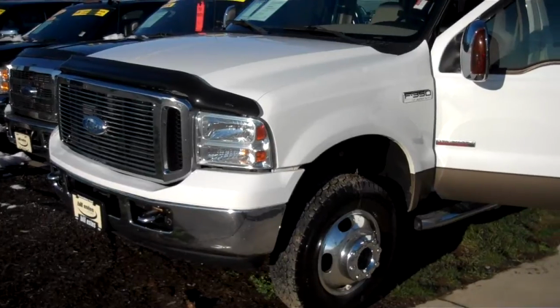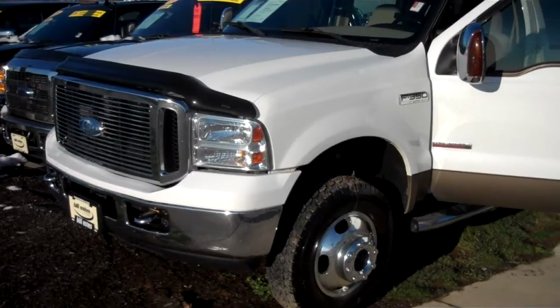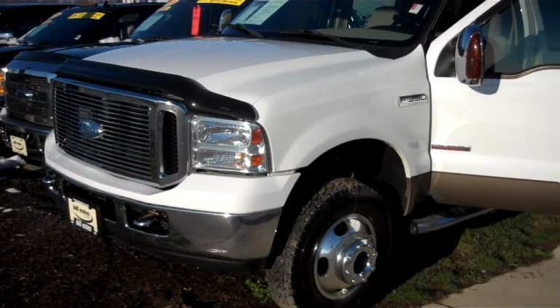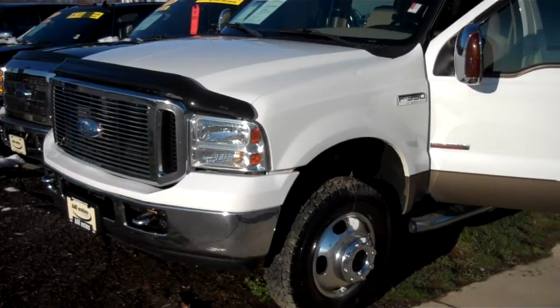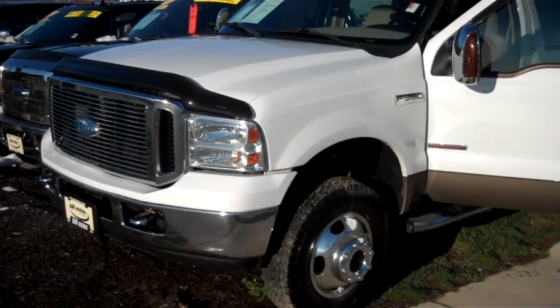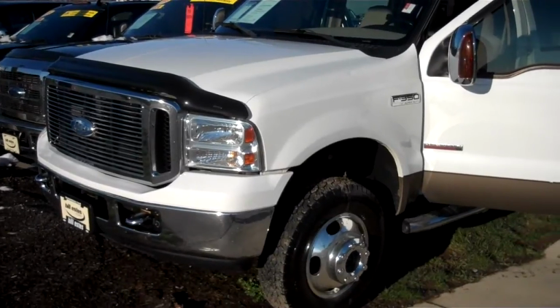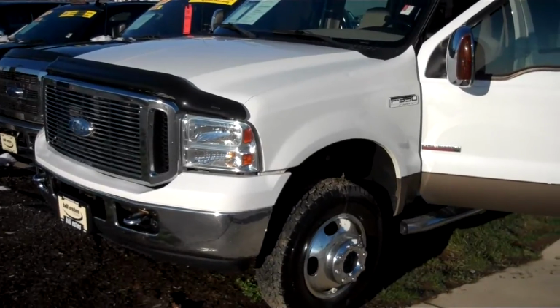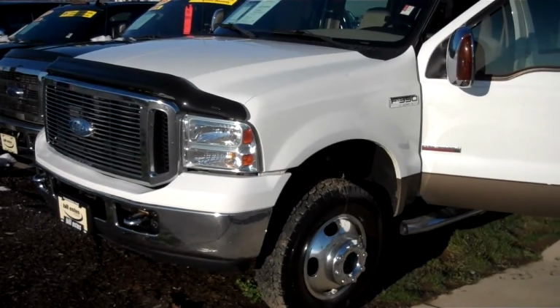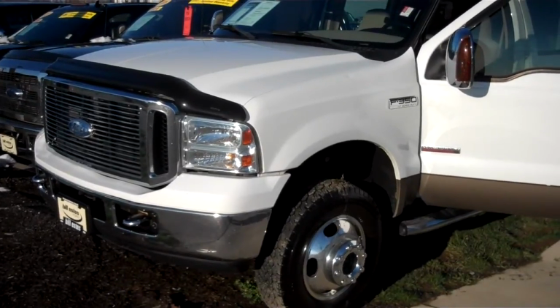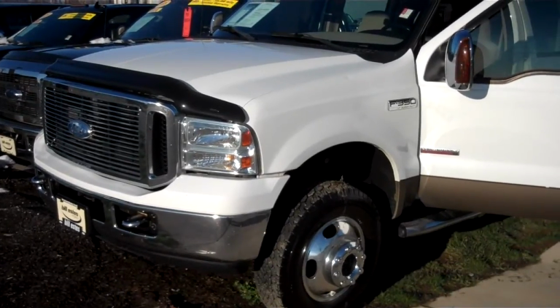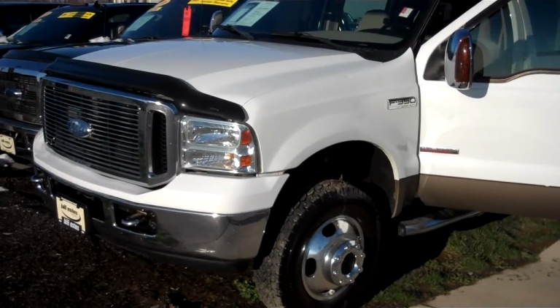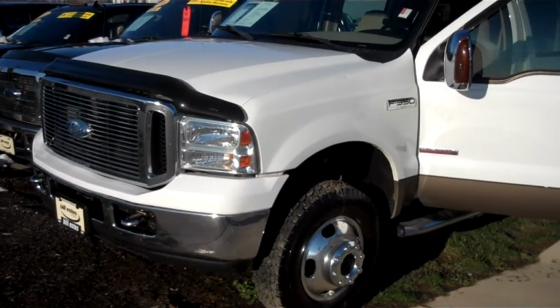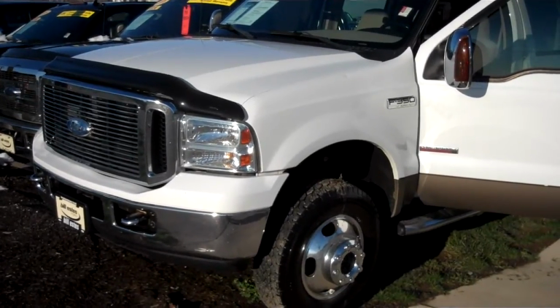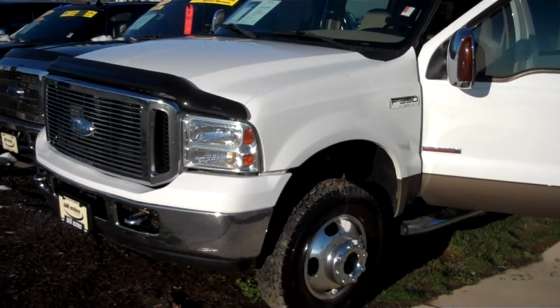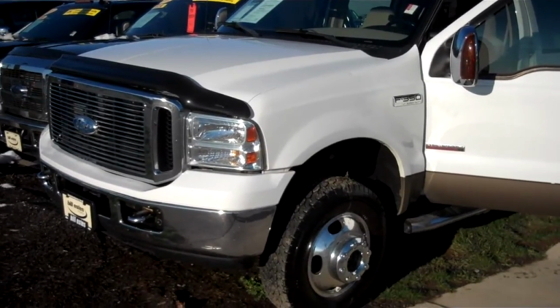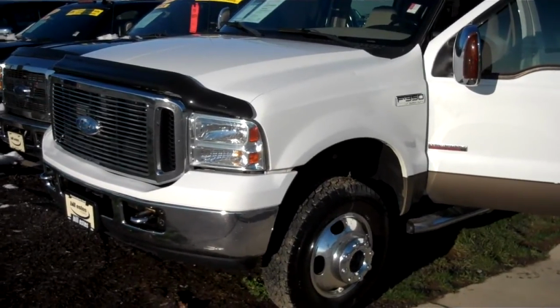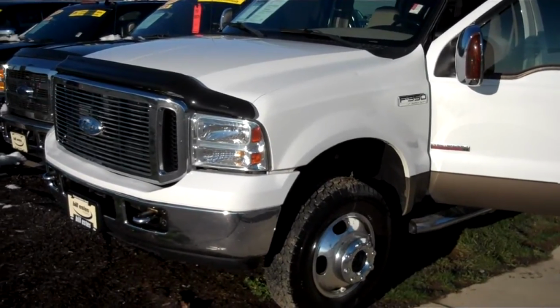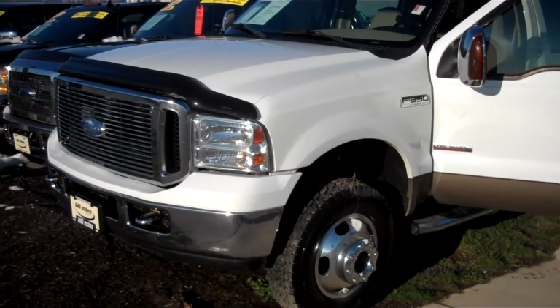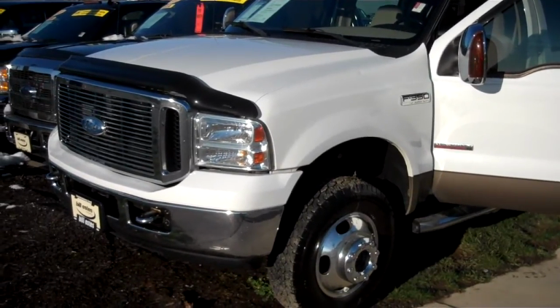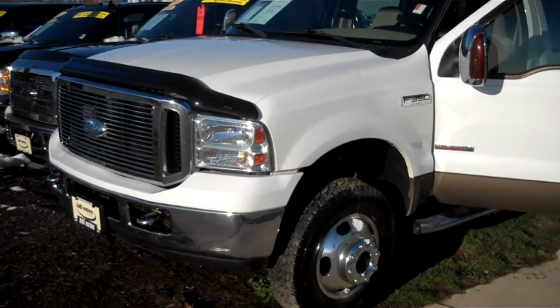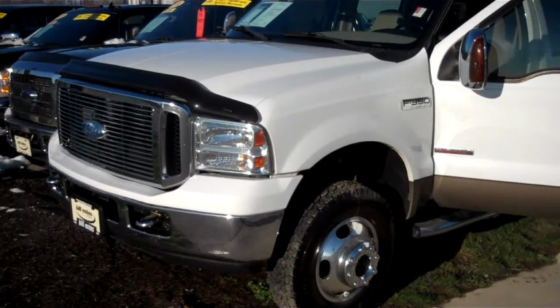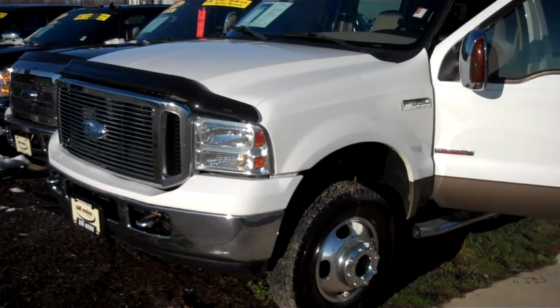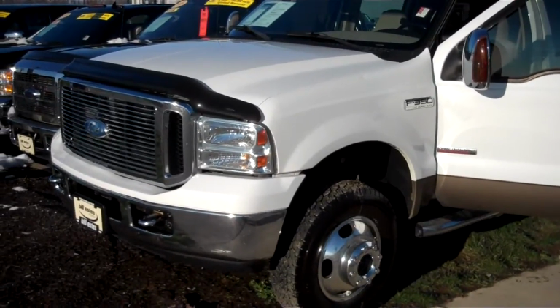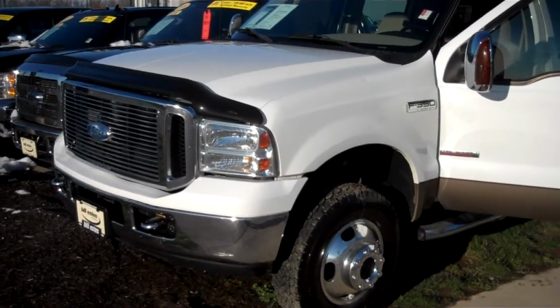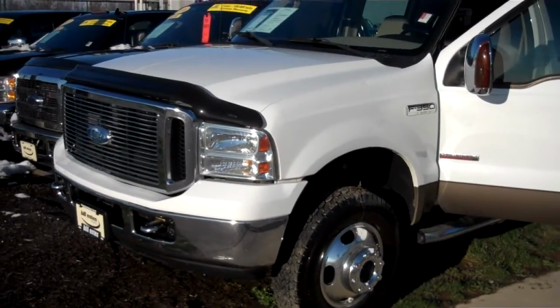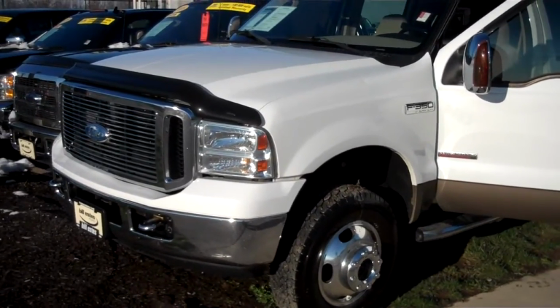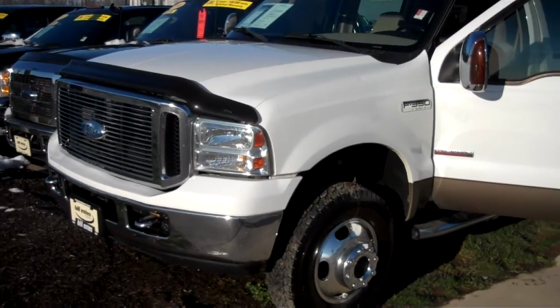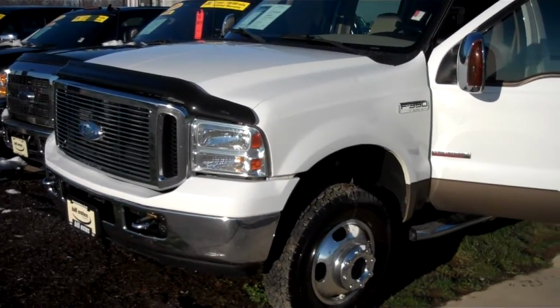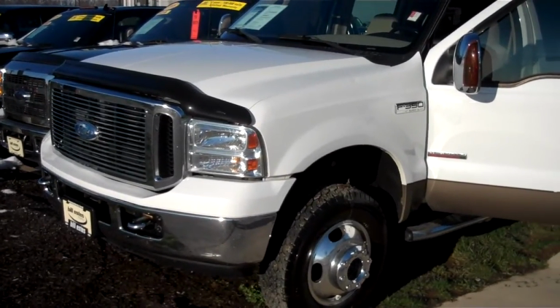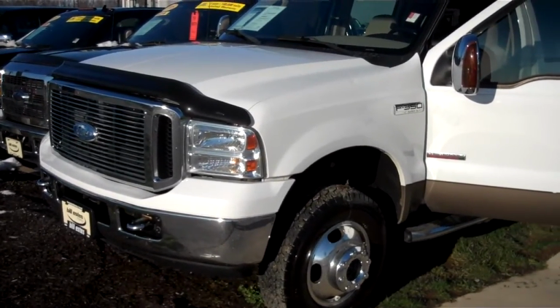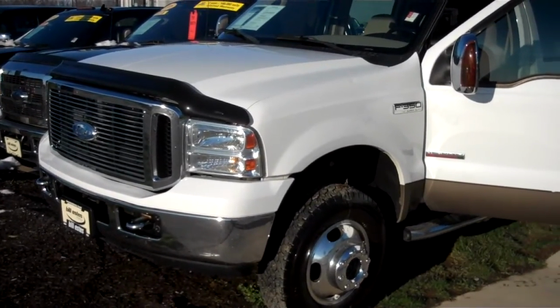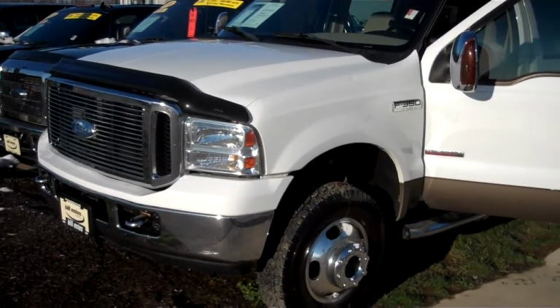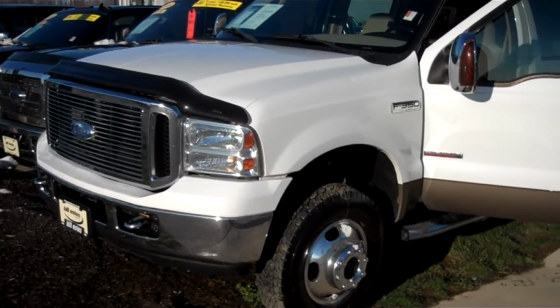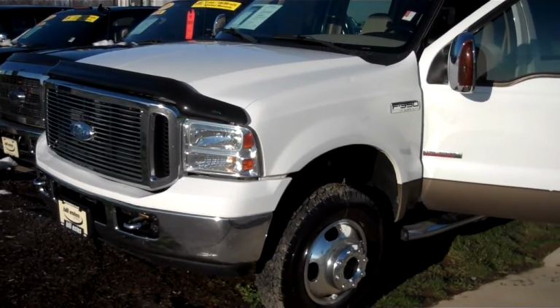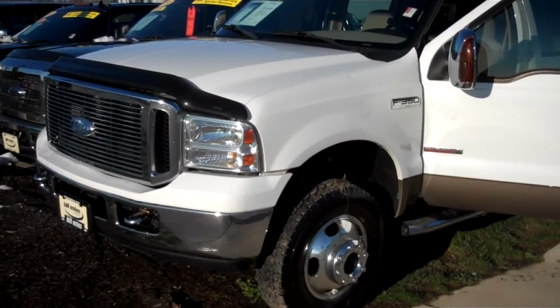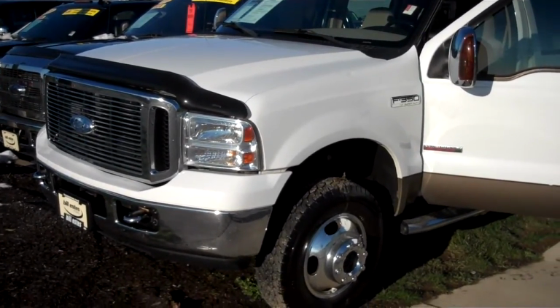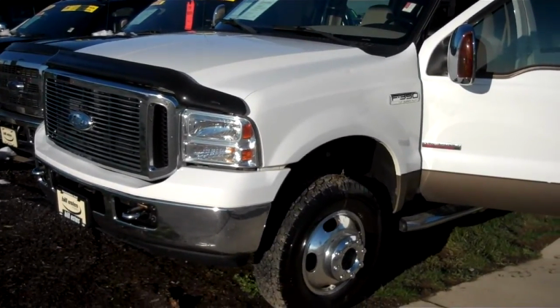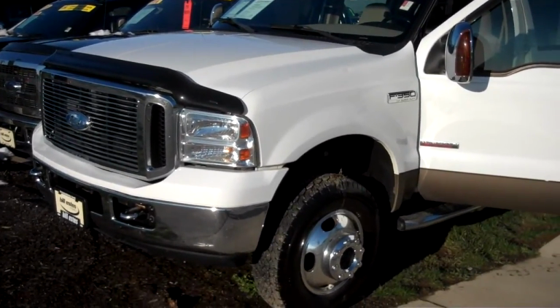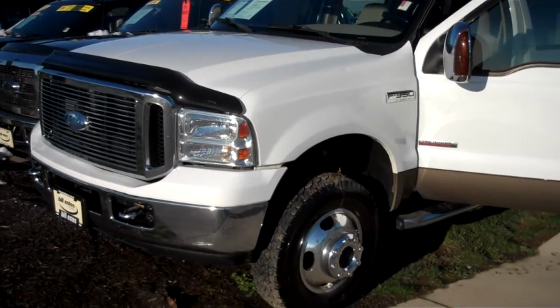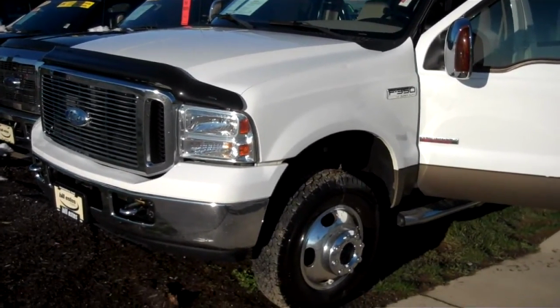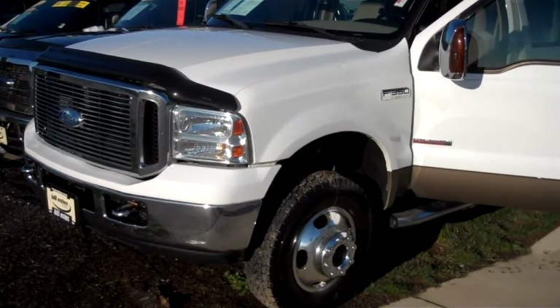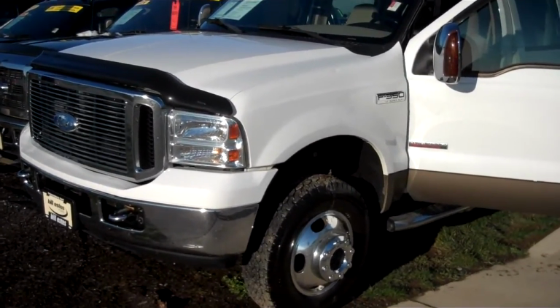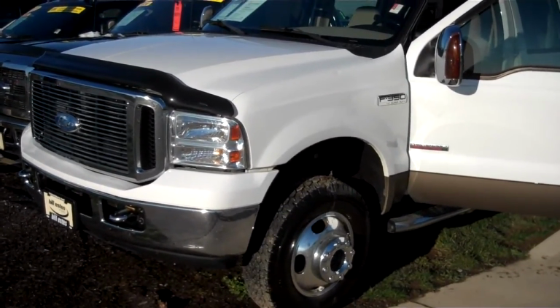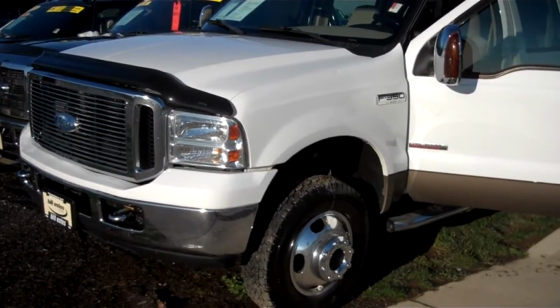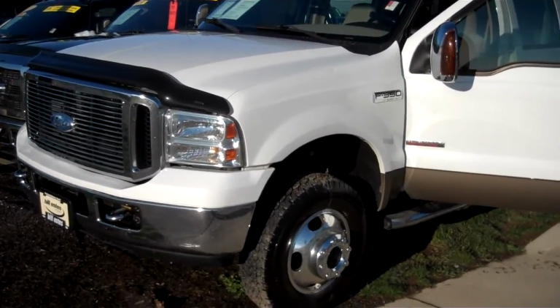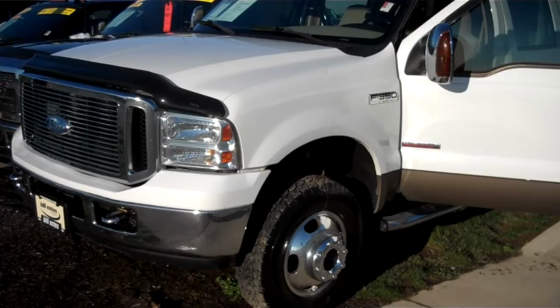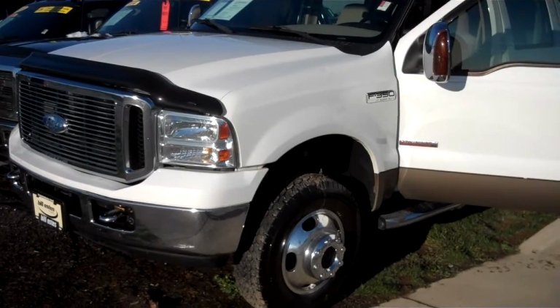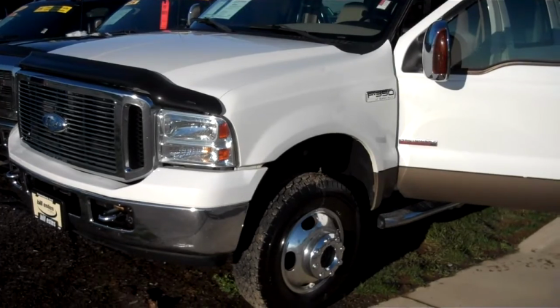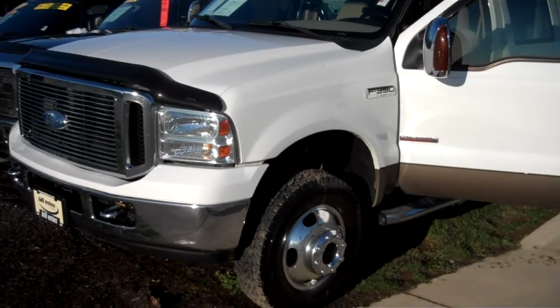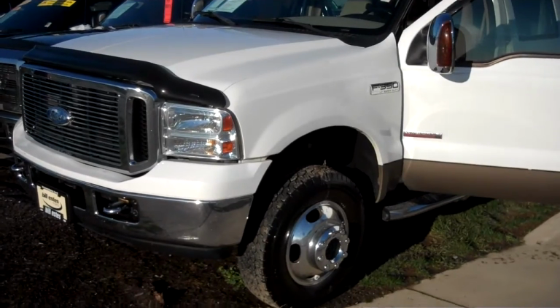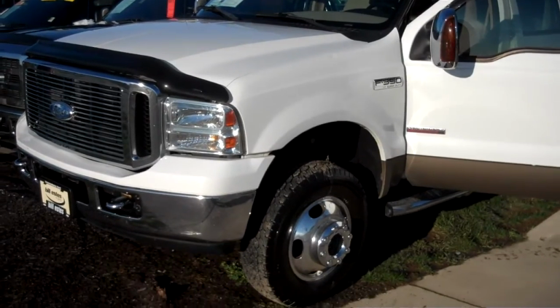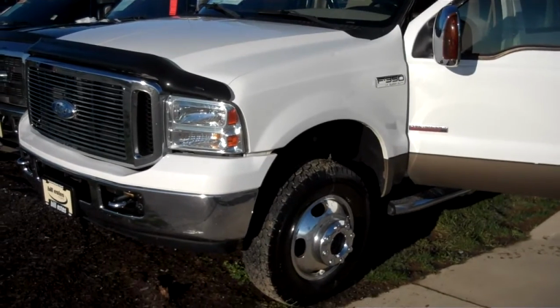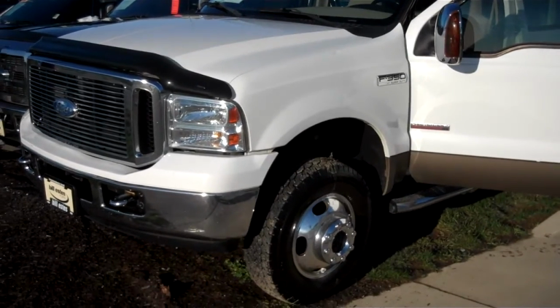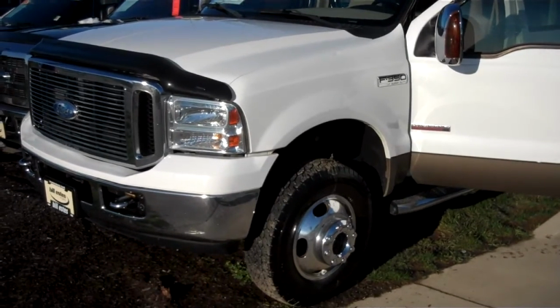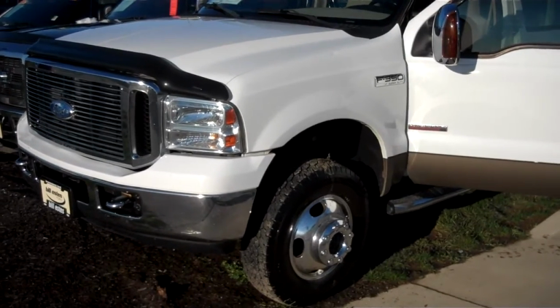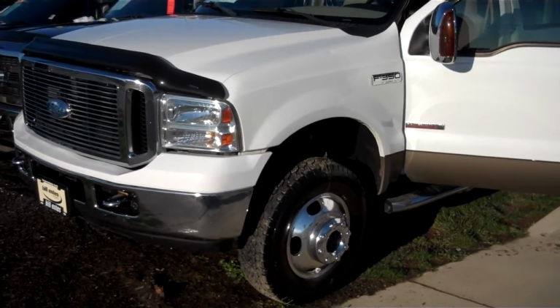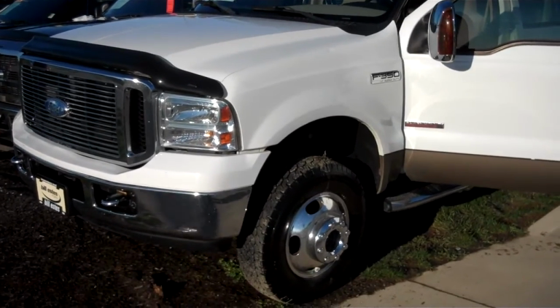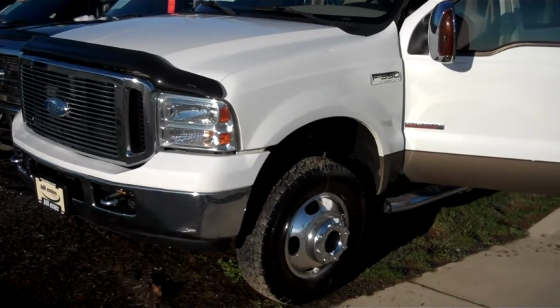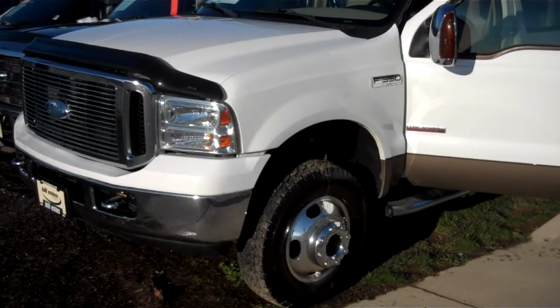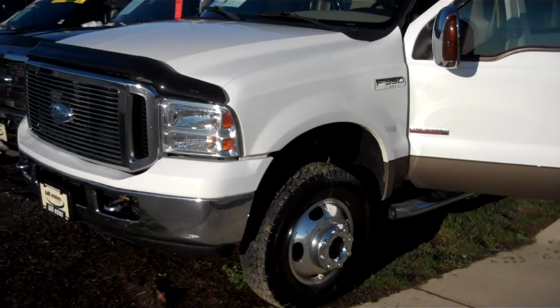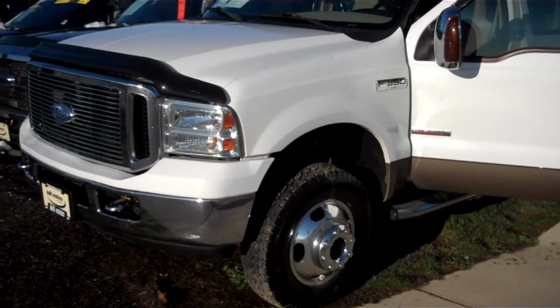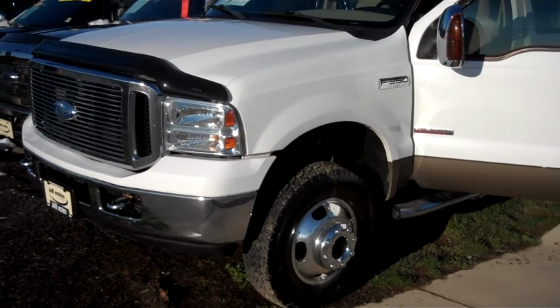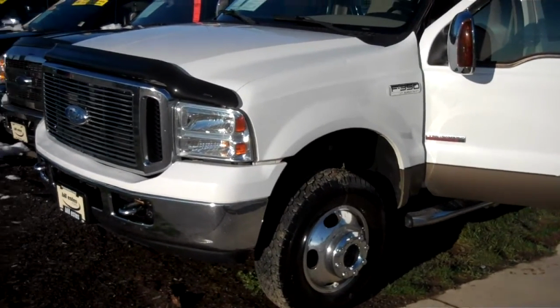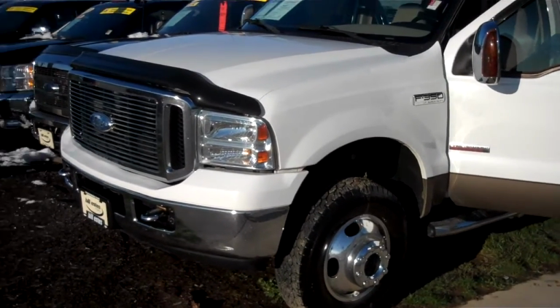Hey Gerald, this is Chip Carter over at Bells' Ford. Here's our 2006 F-350 Dually Crew Cab.